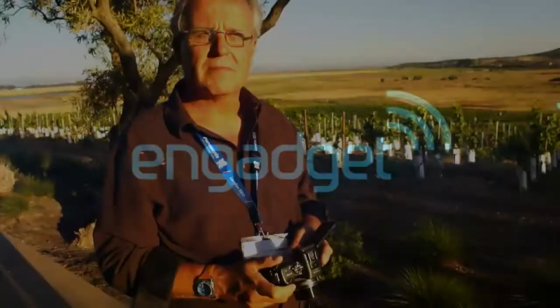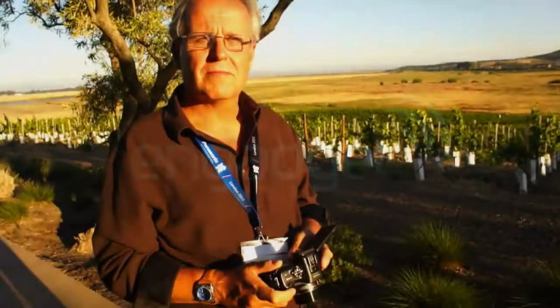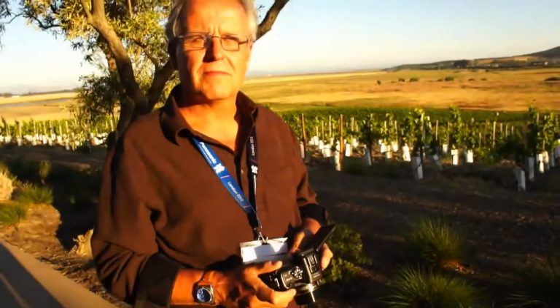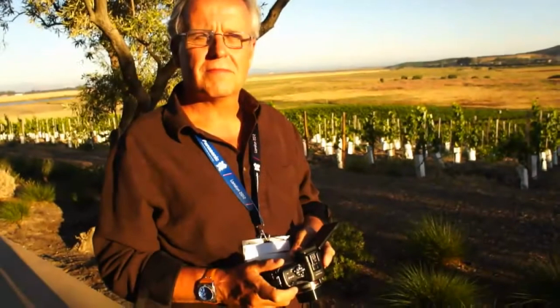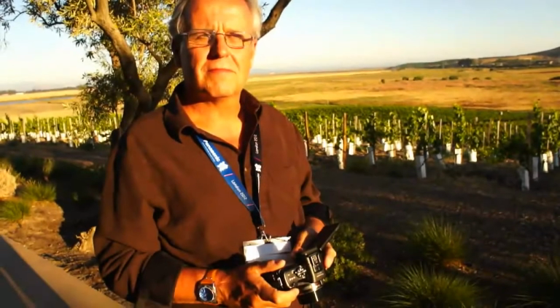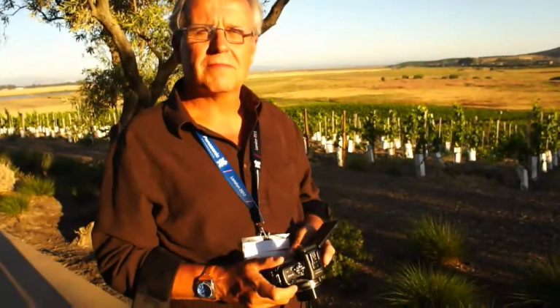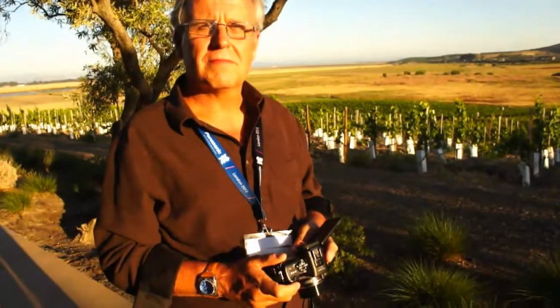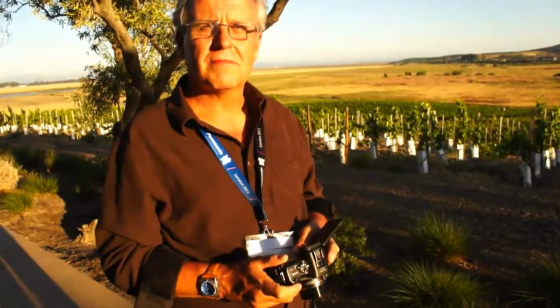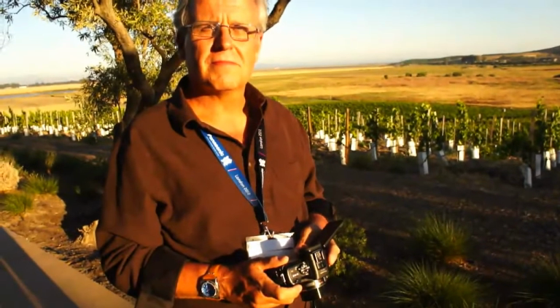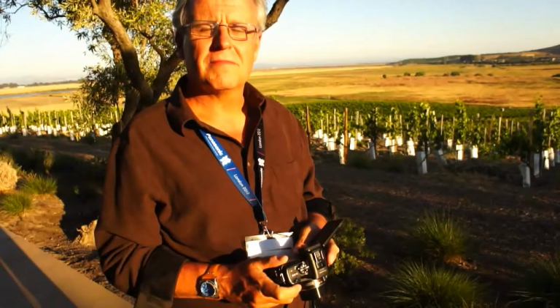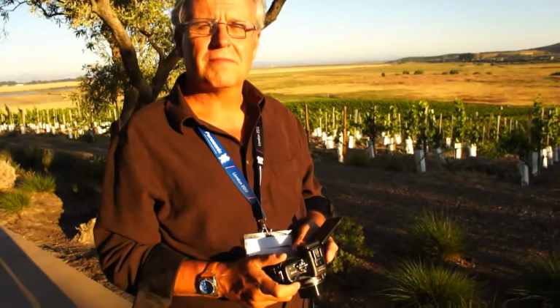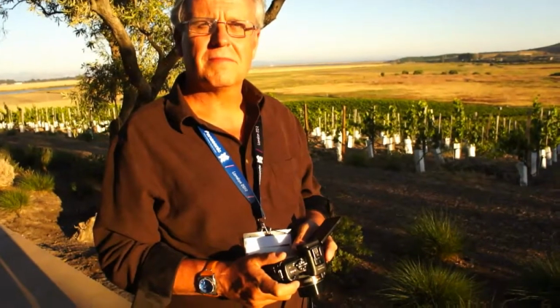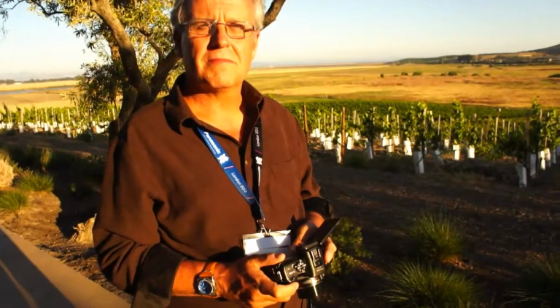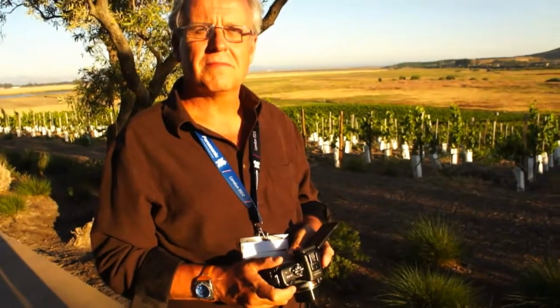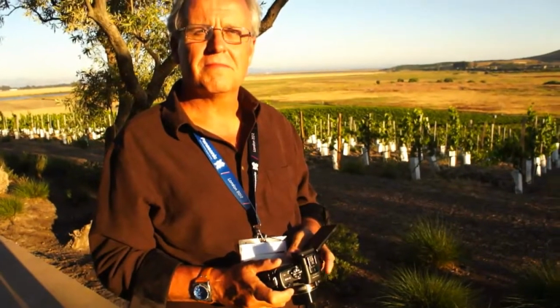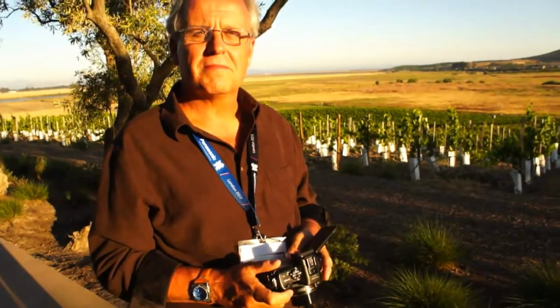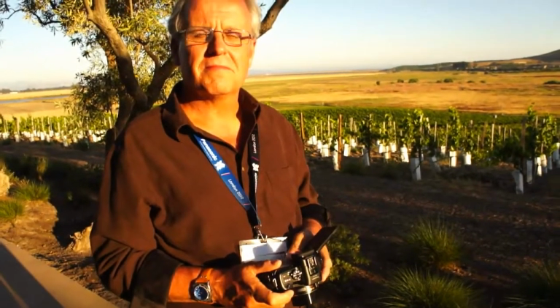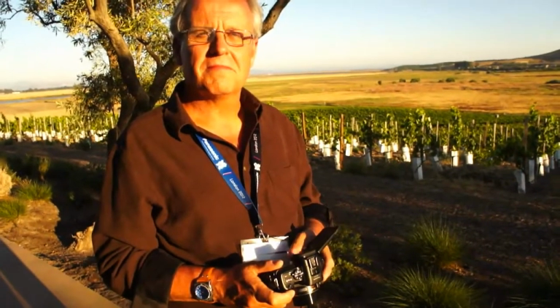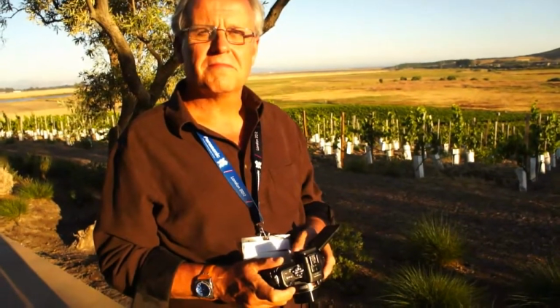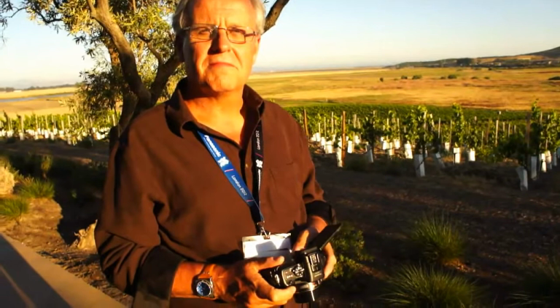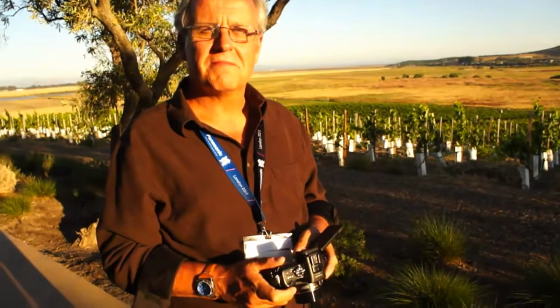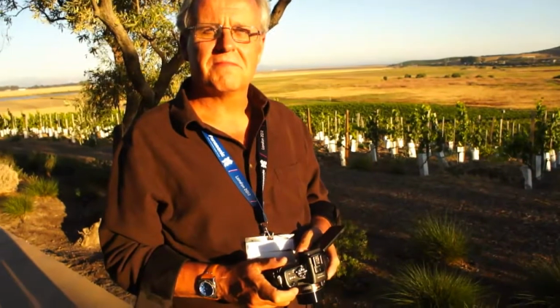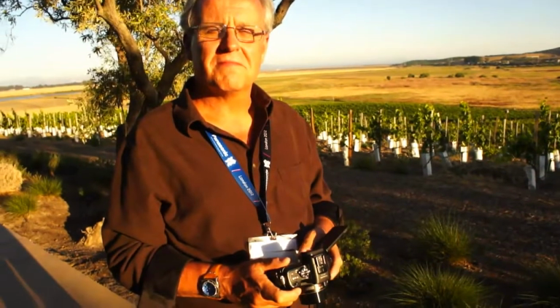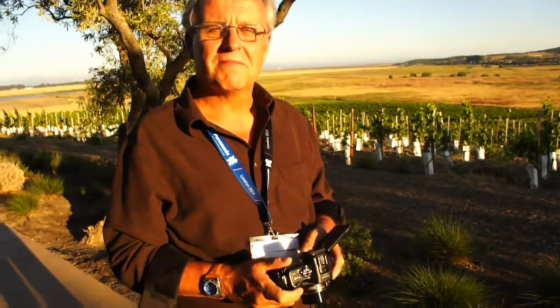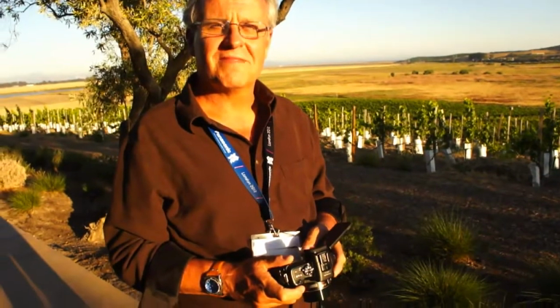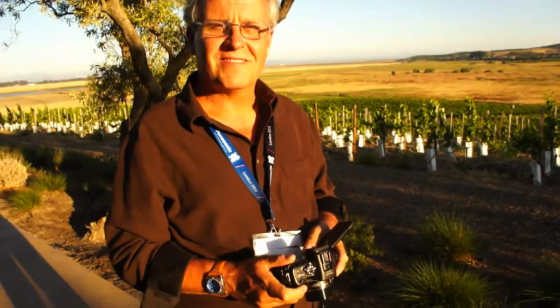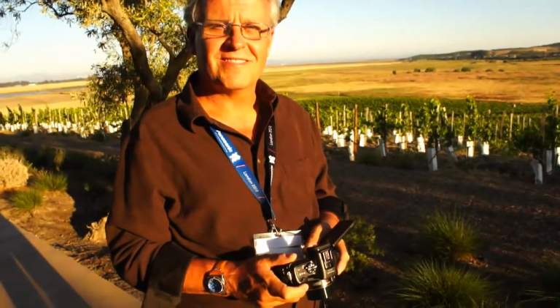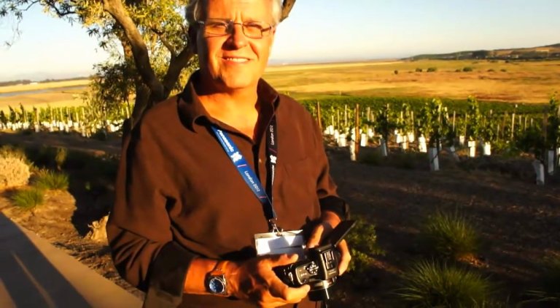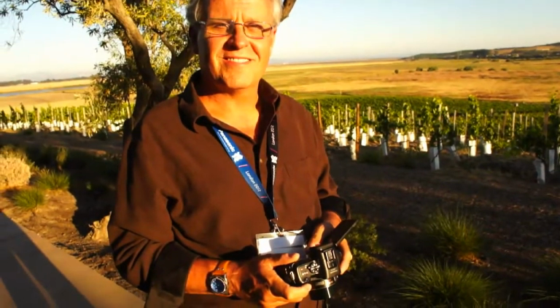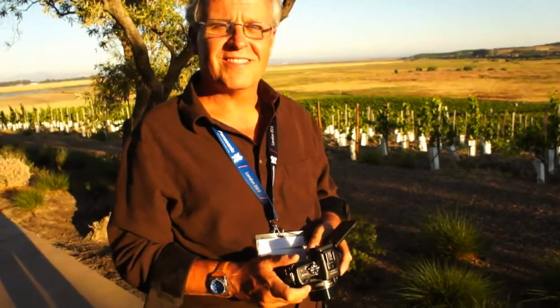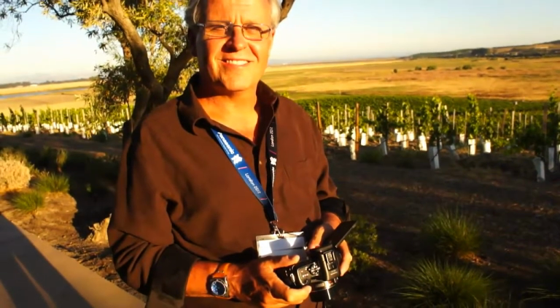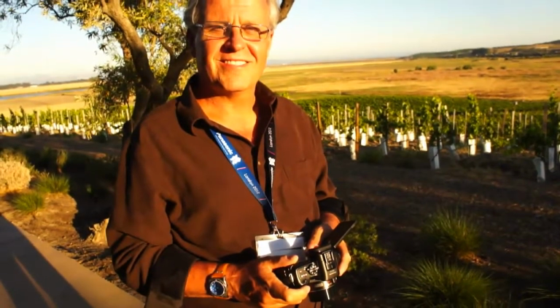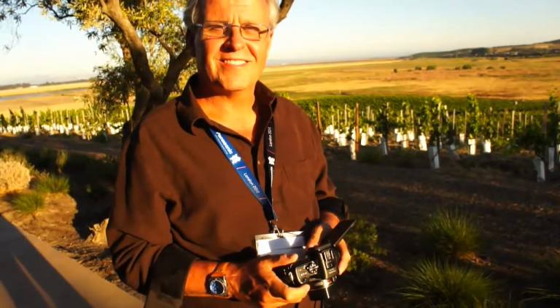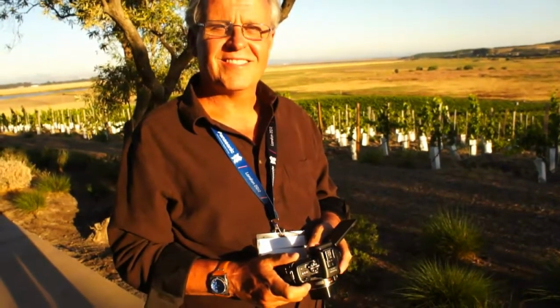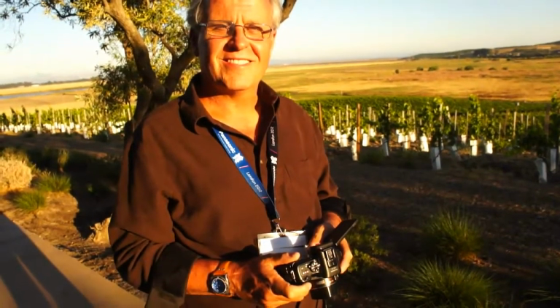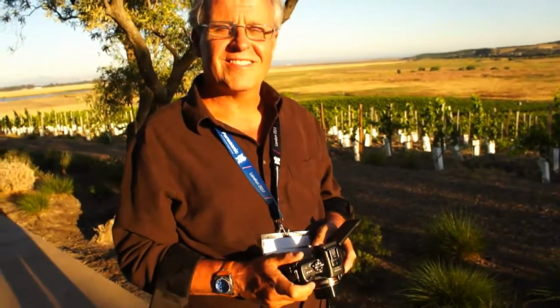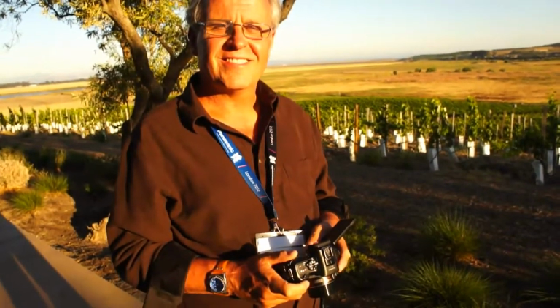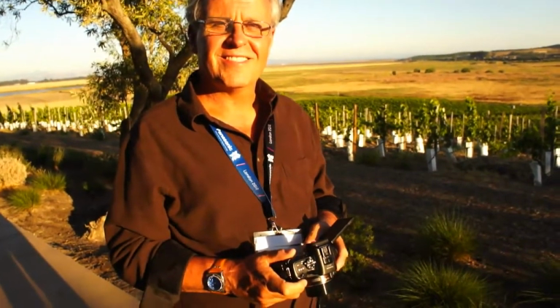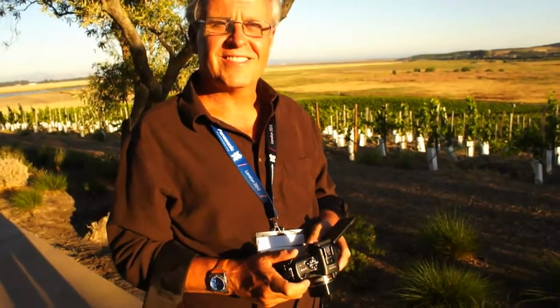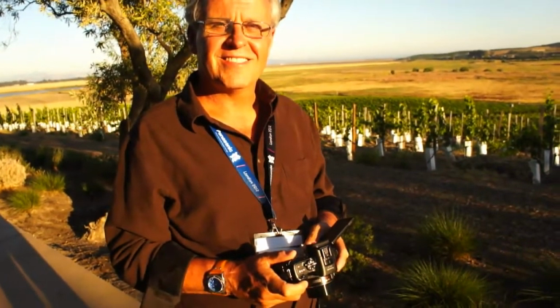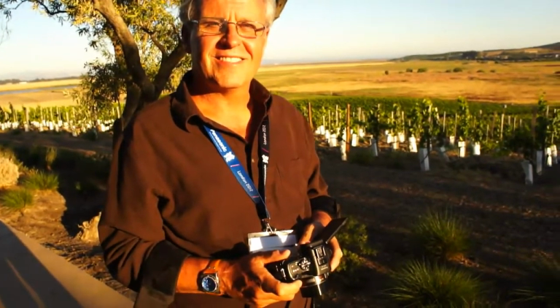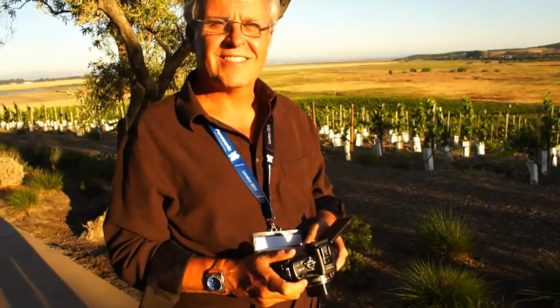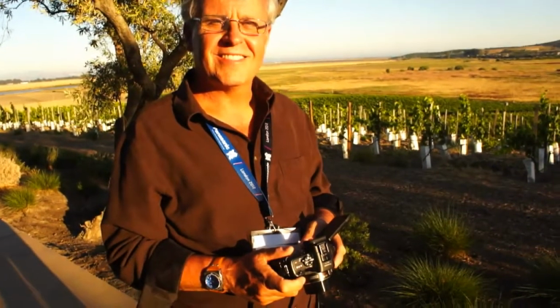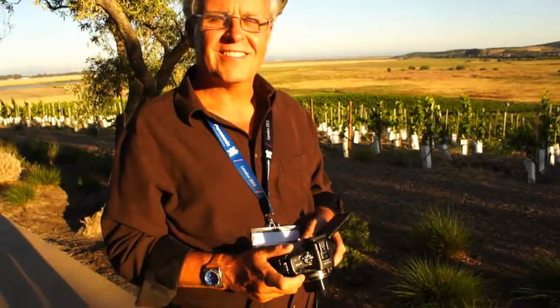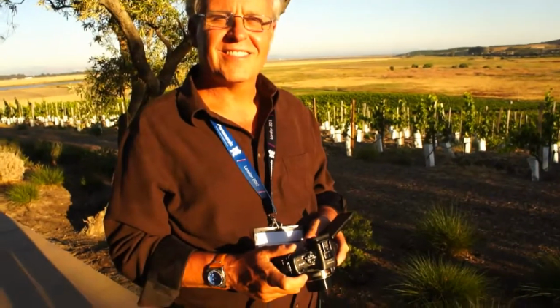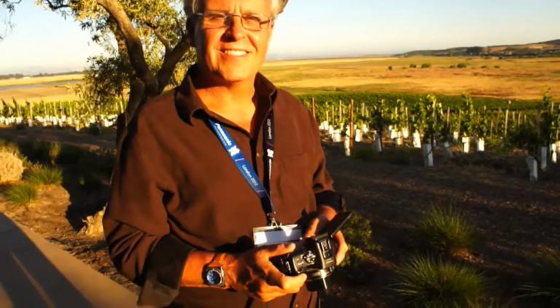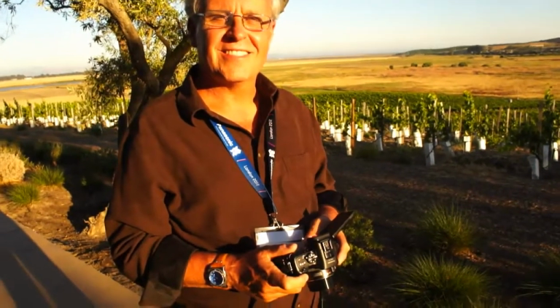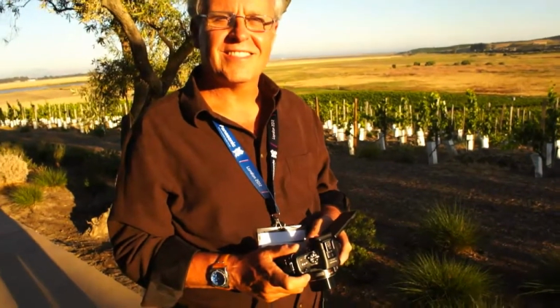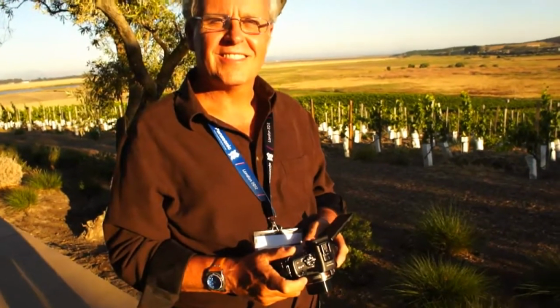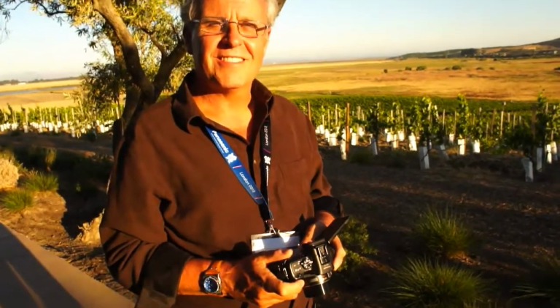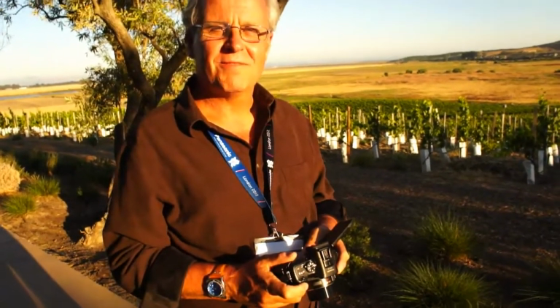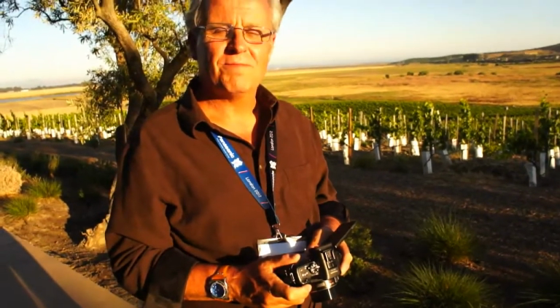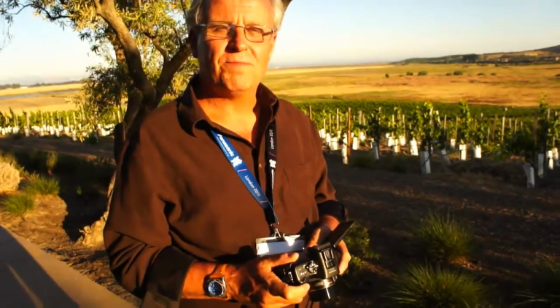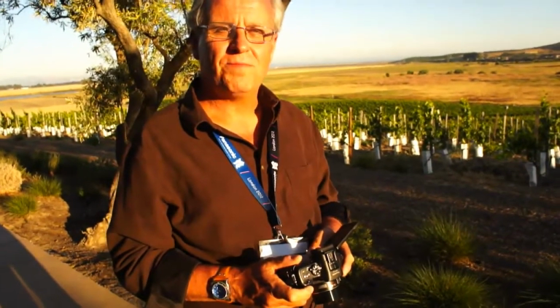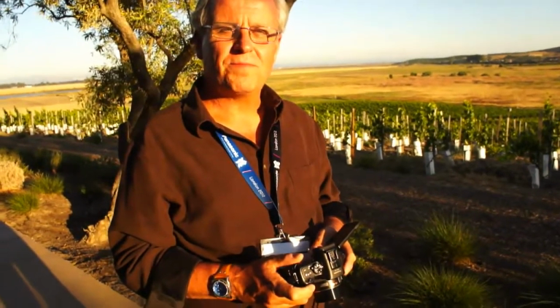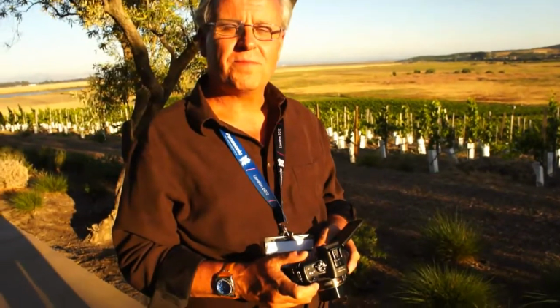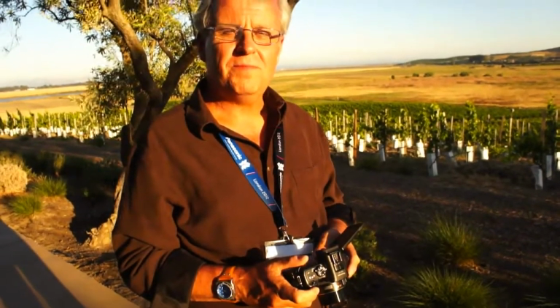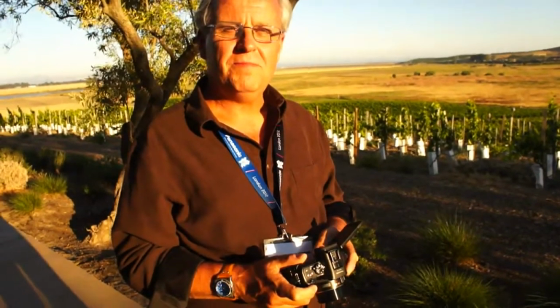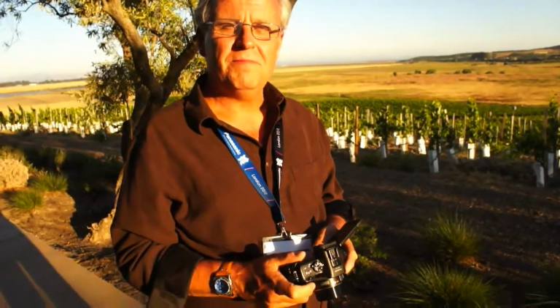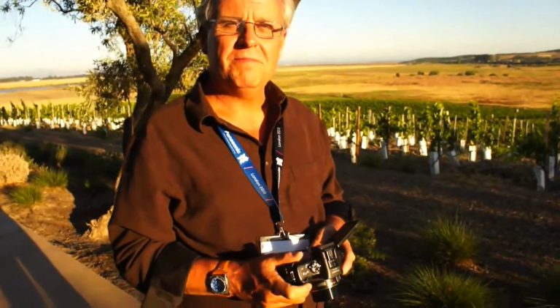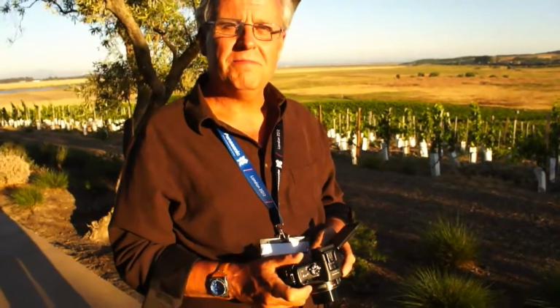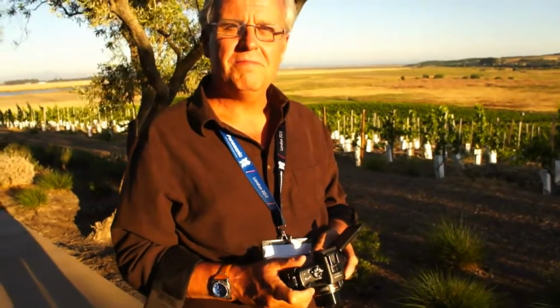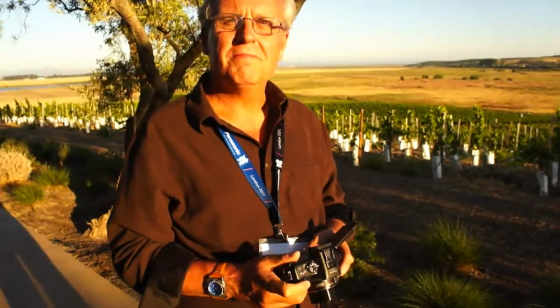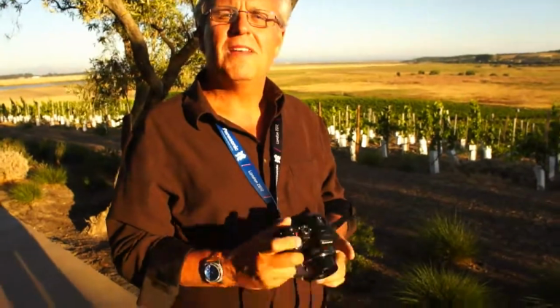Hey guys, it's Michael with Engadget, and we're here with Mark from Panasonic, and he is going to walk us through the new Lumix G5 Micro Four Thirds camera. Take it away, Mark.